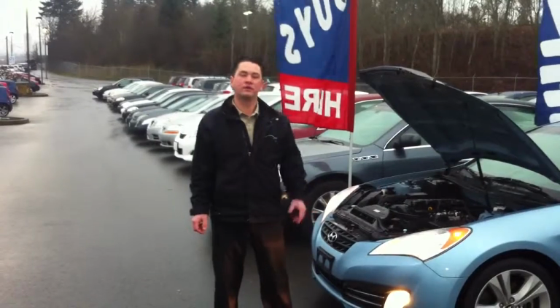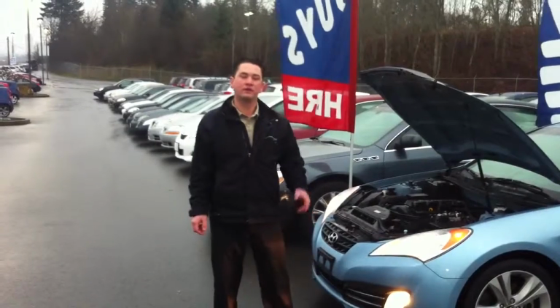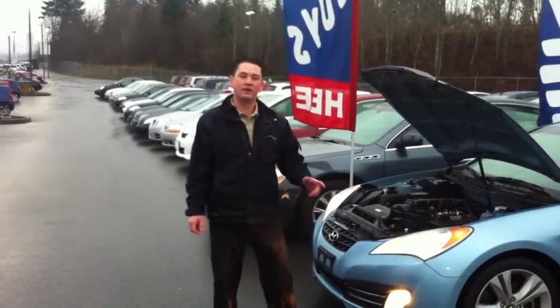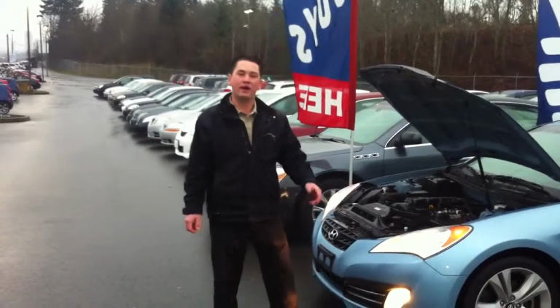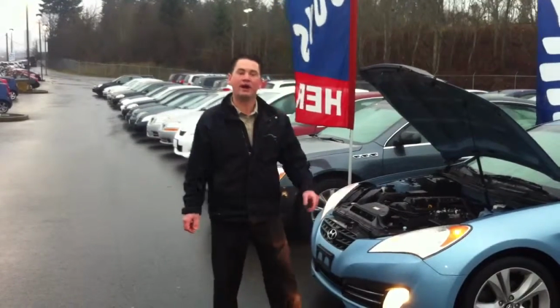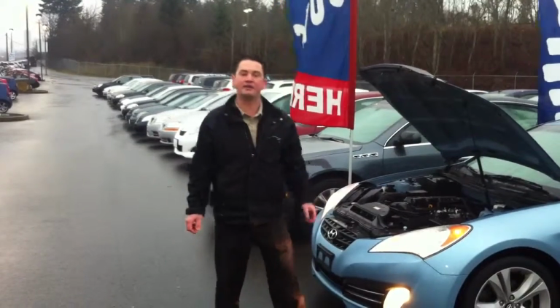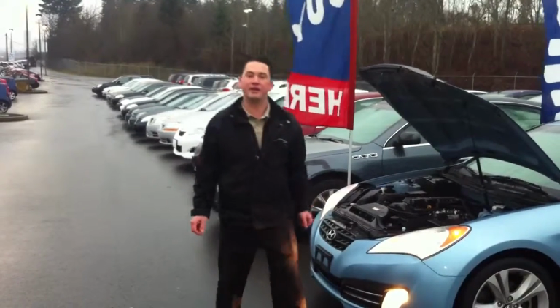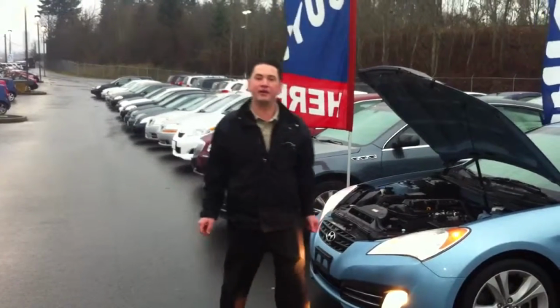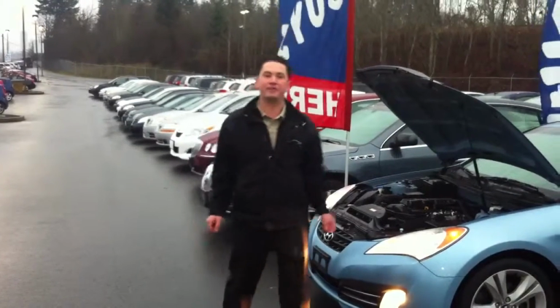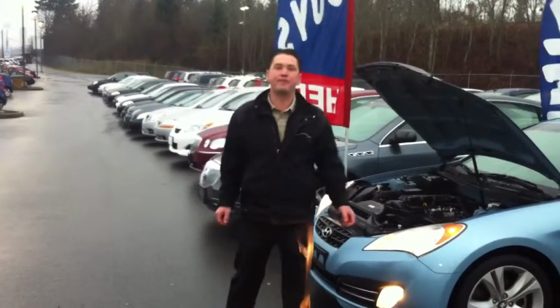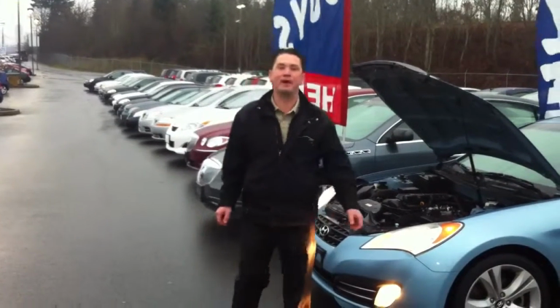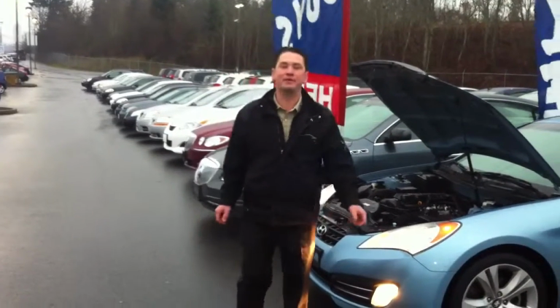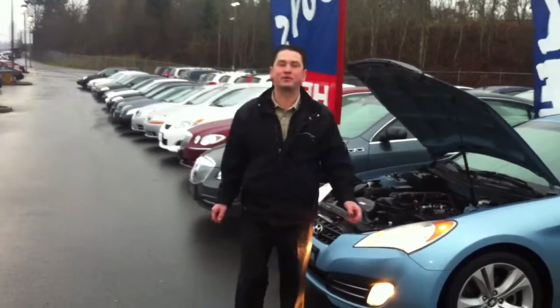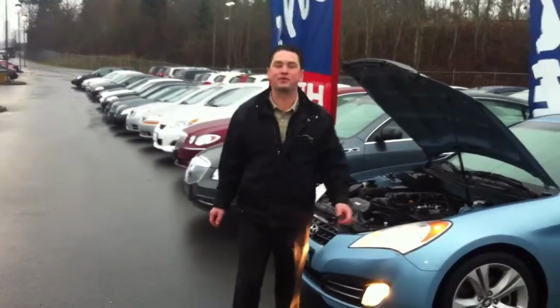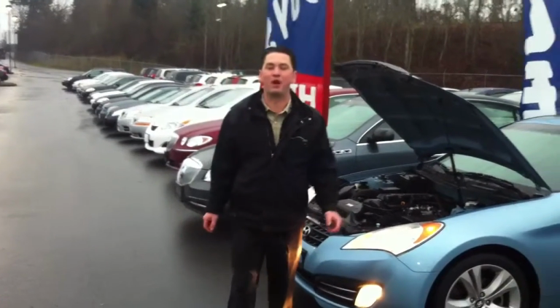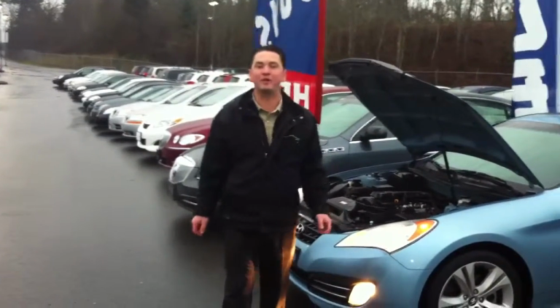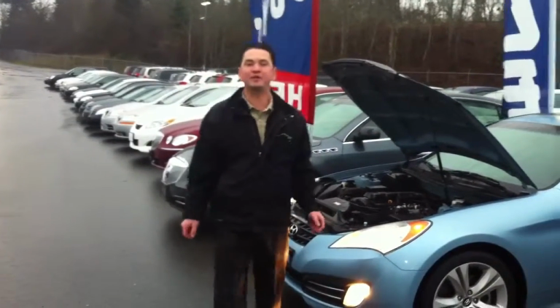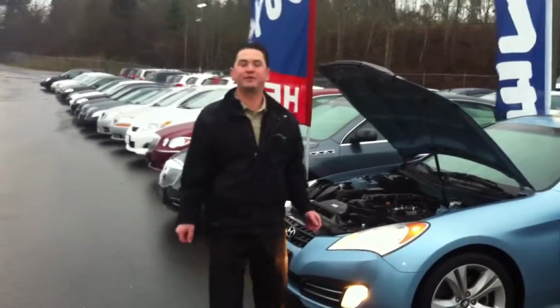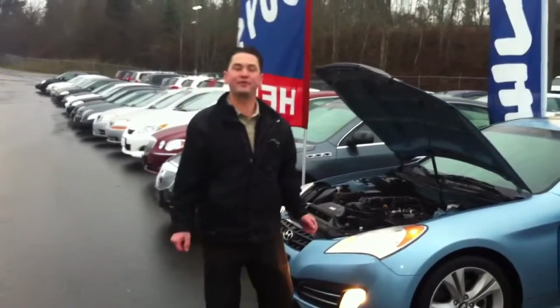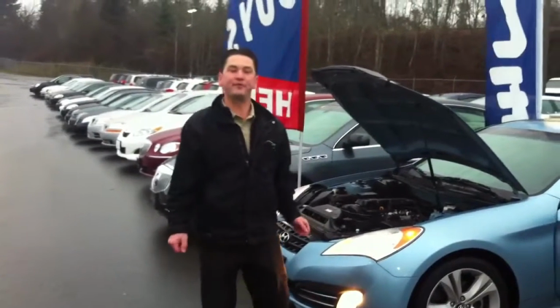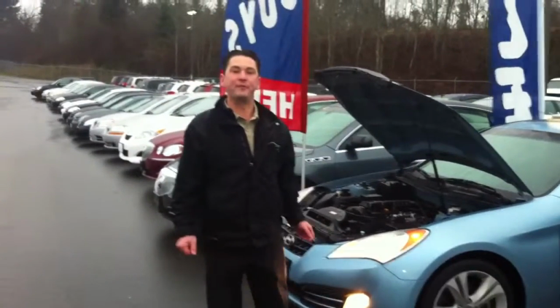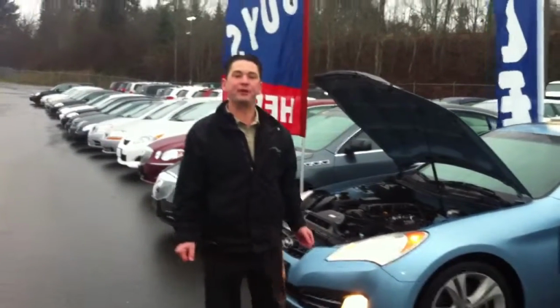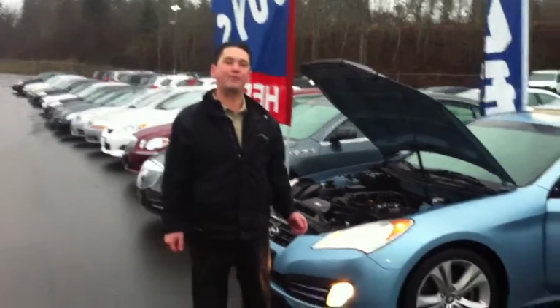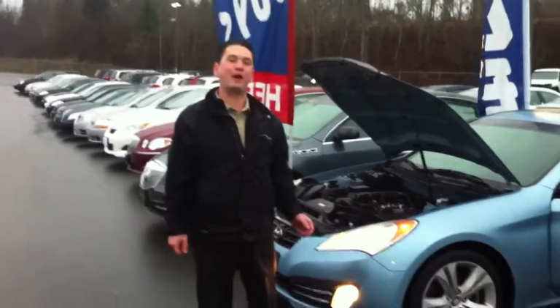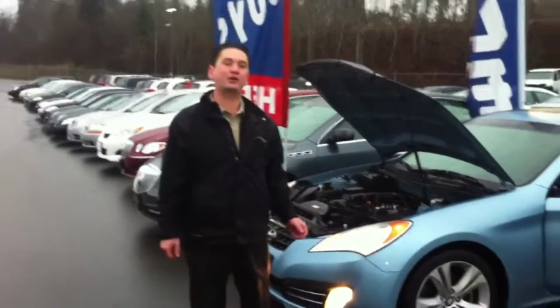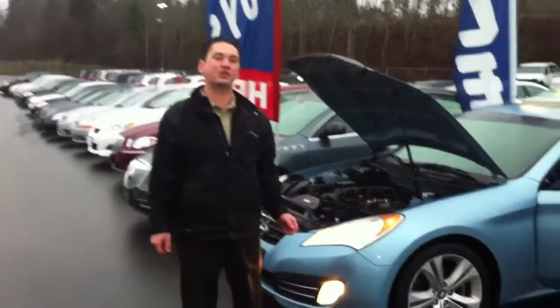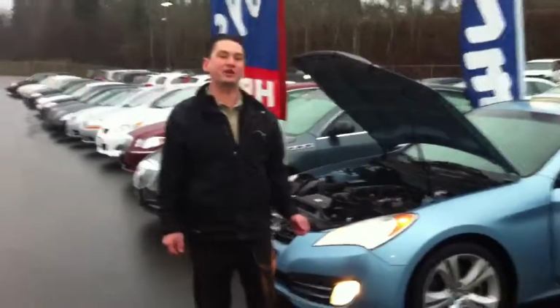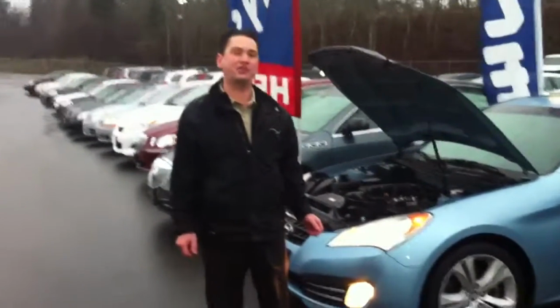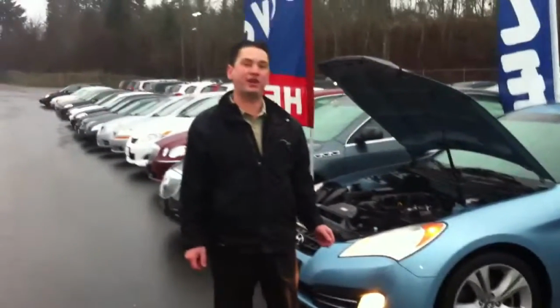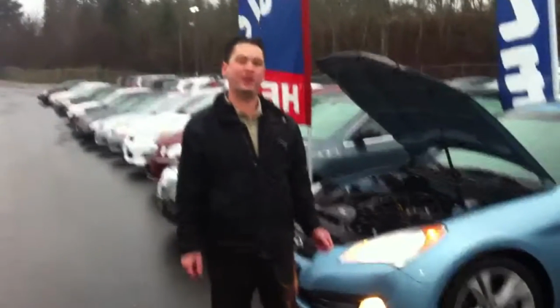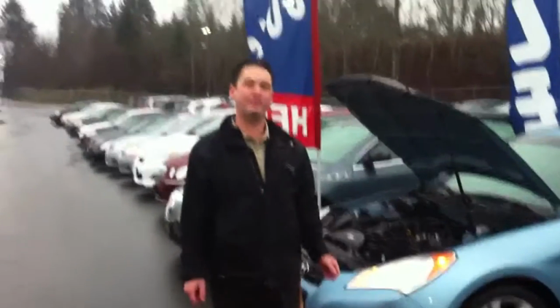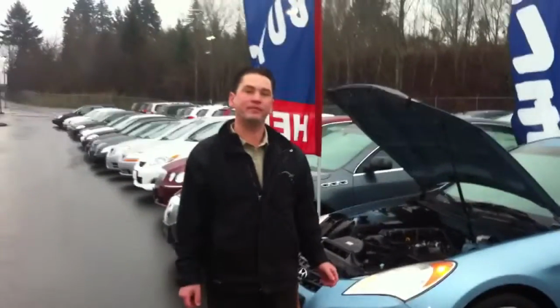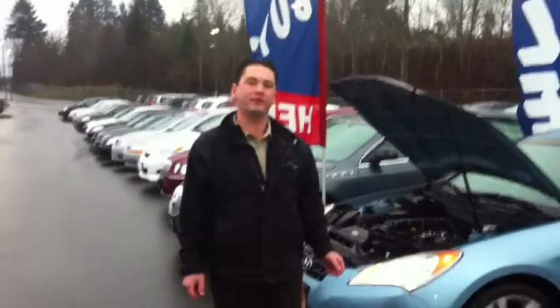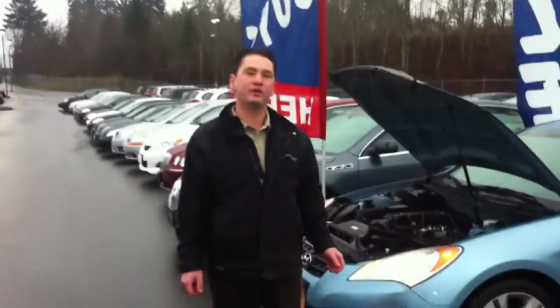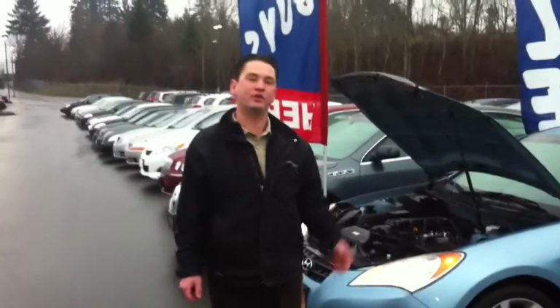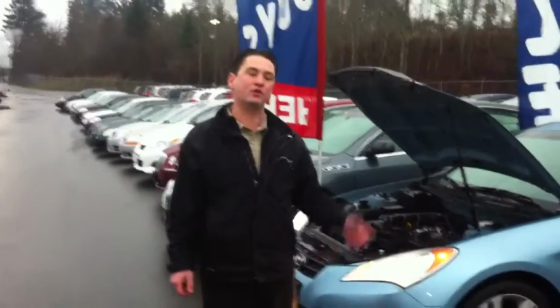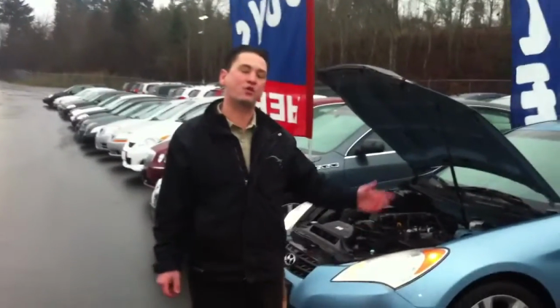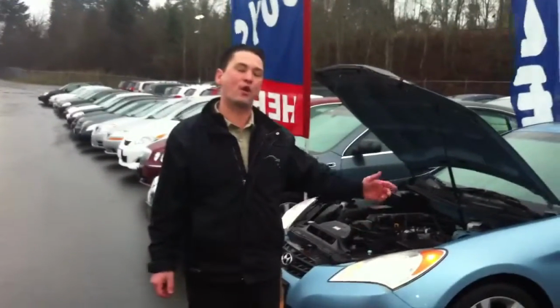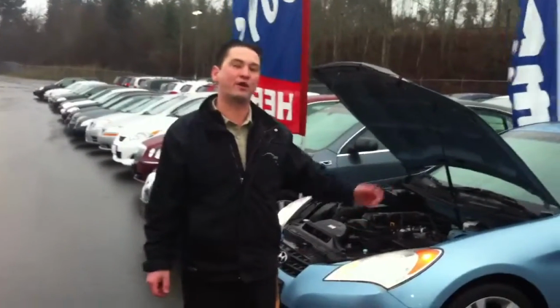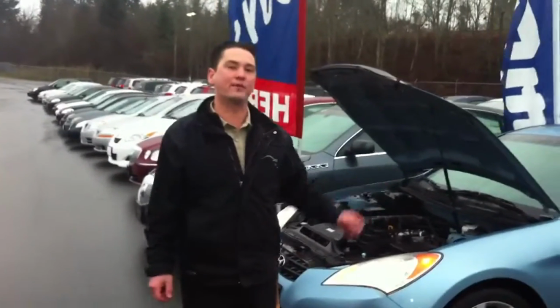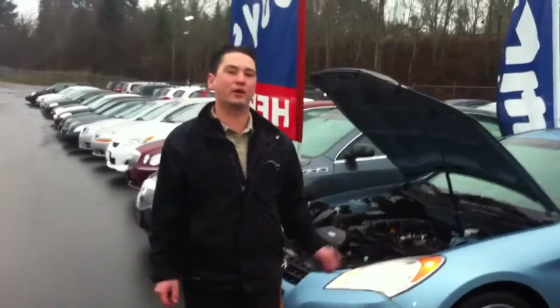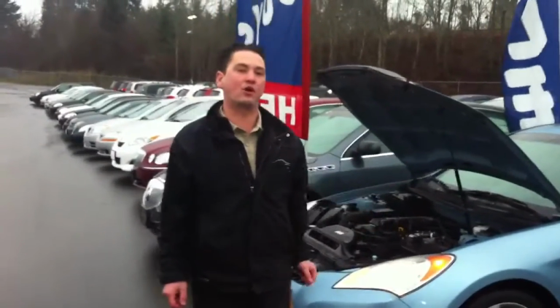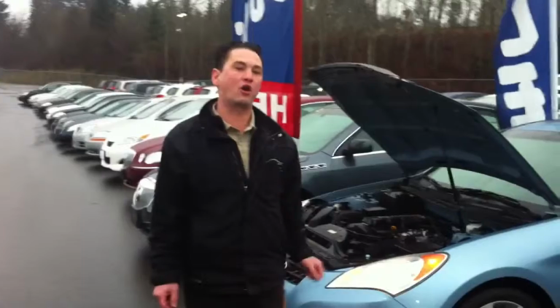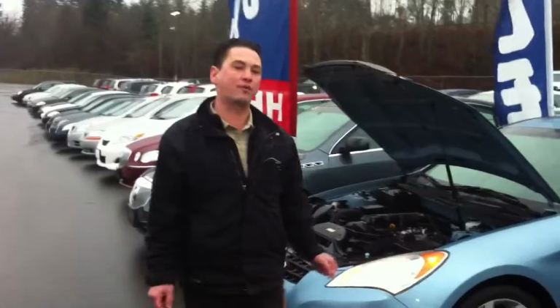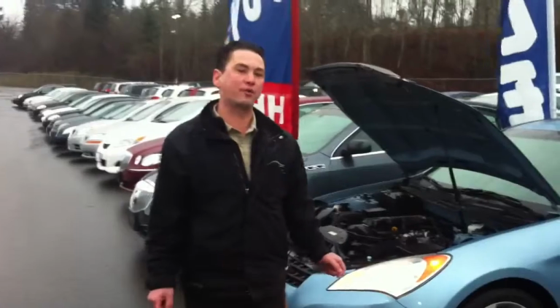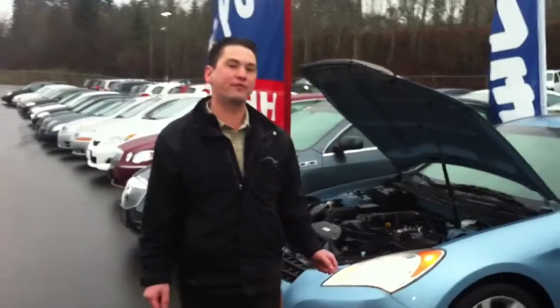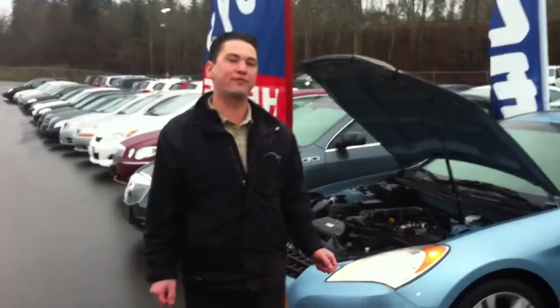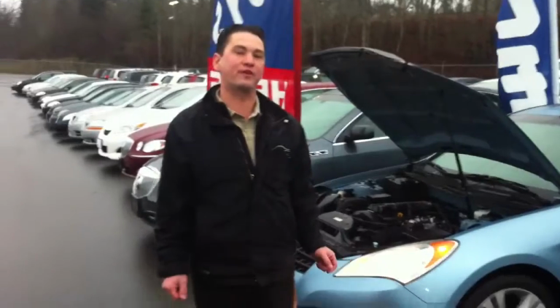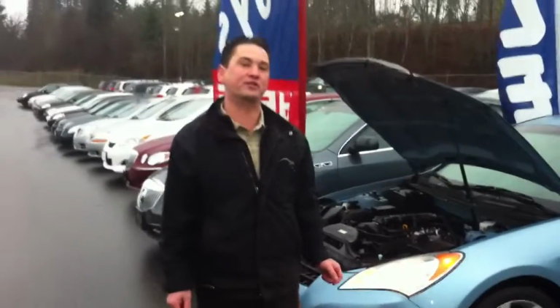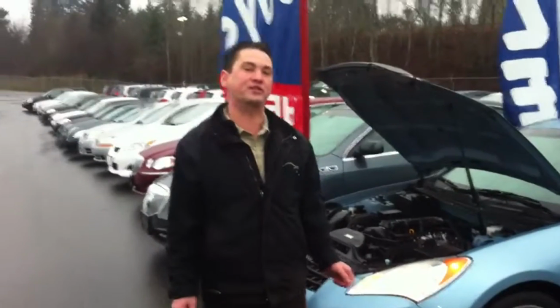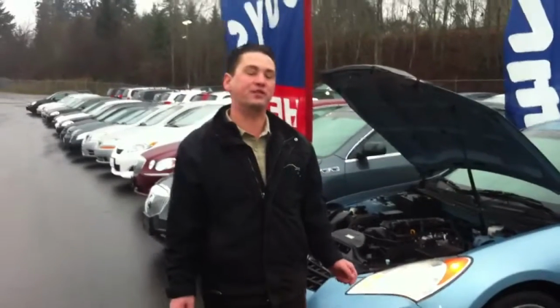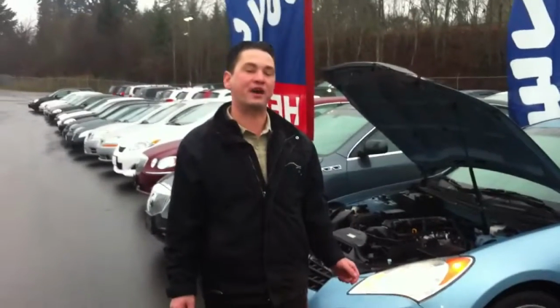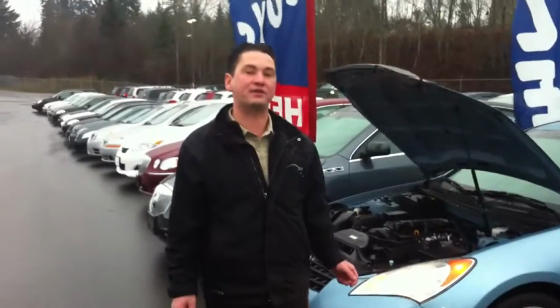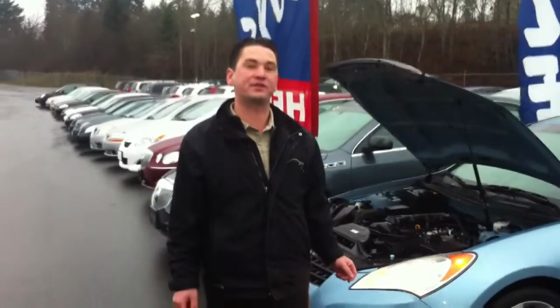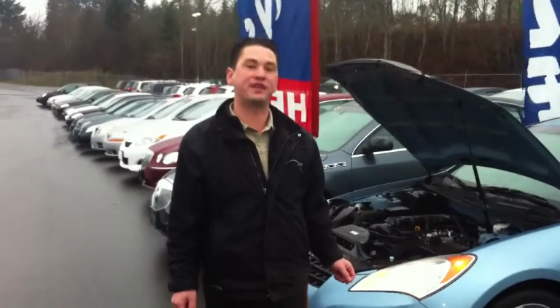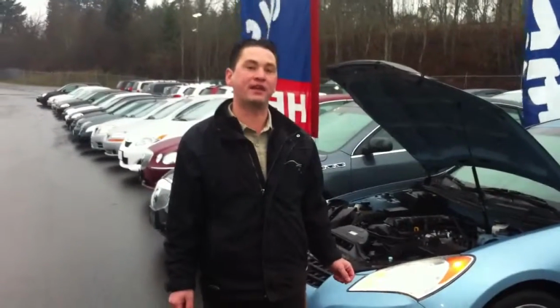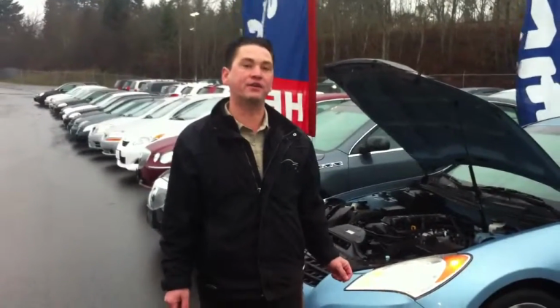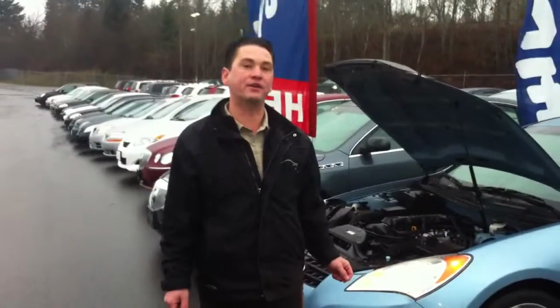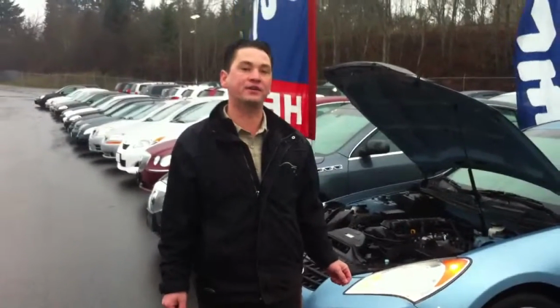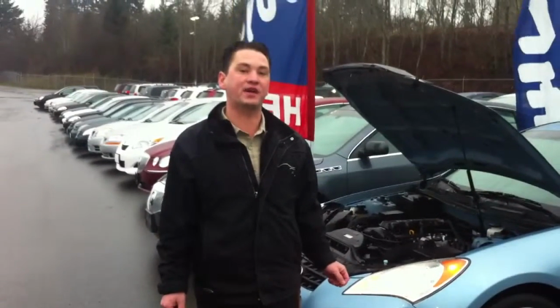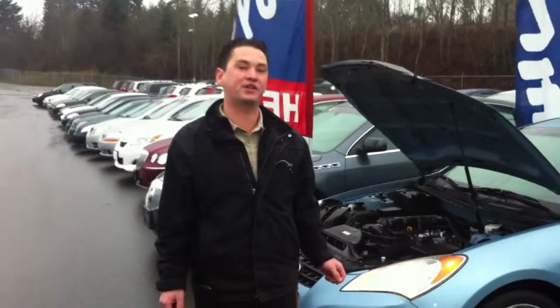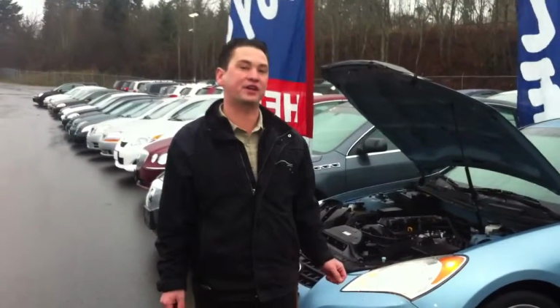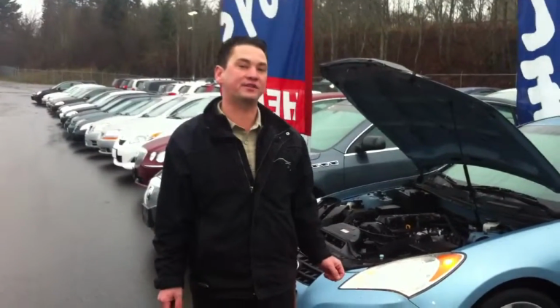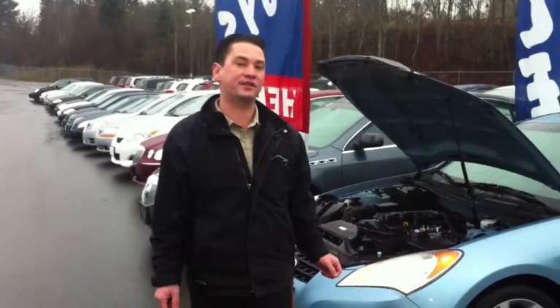Hi Derek, my name is Rob Eastman from Peter Balje at GM. You inquired about a car proof on this 2010 Hyundai Genesis.